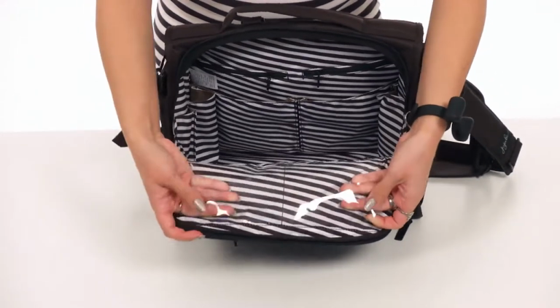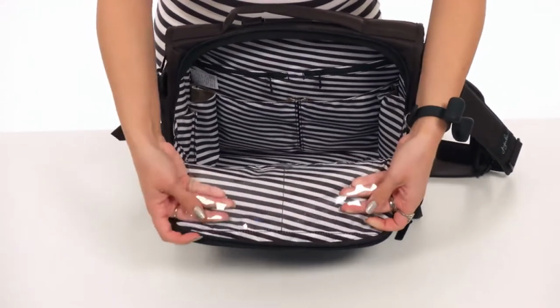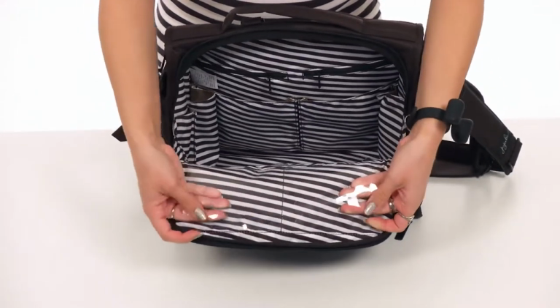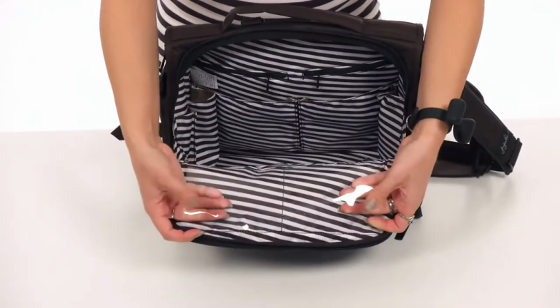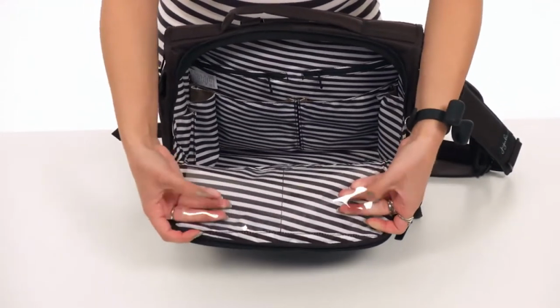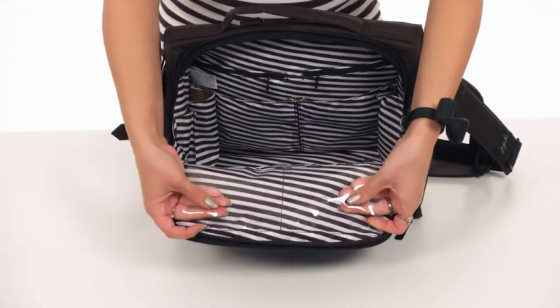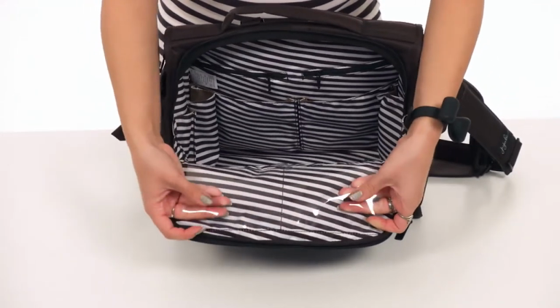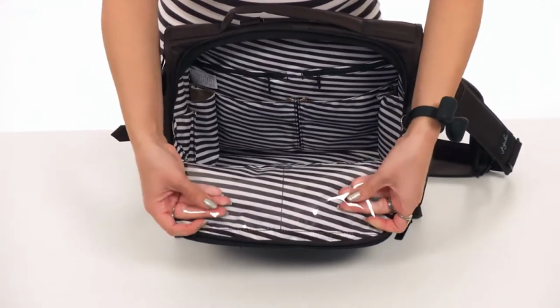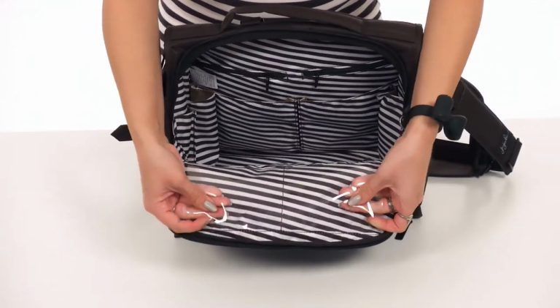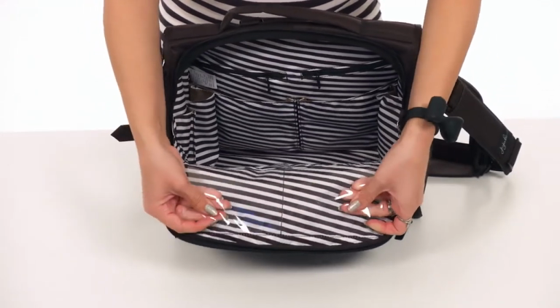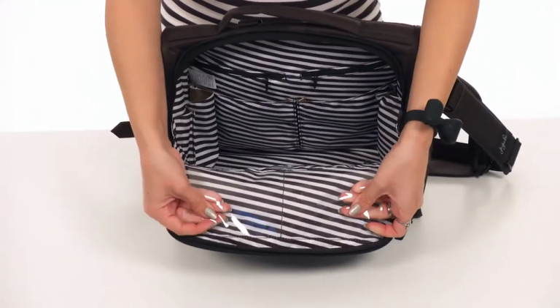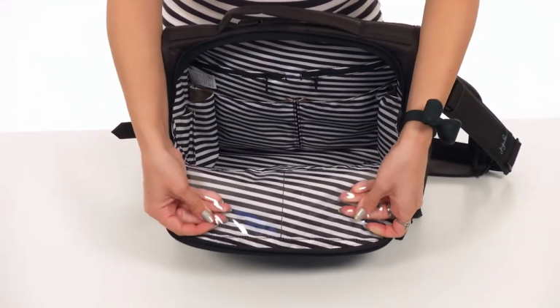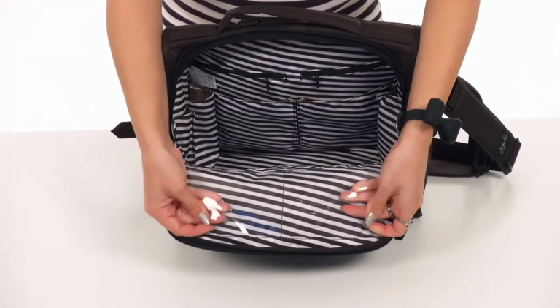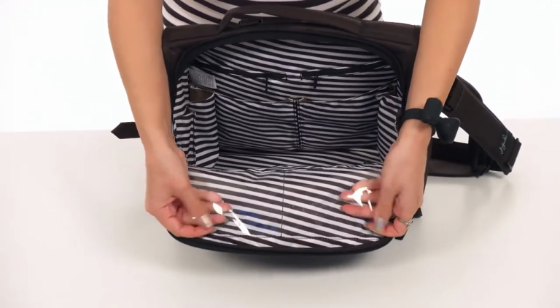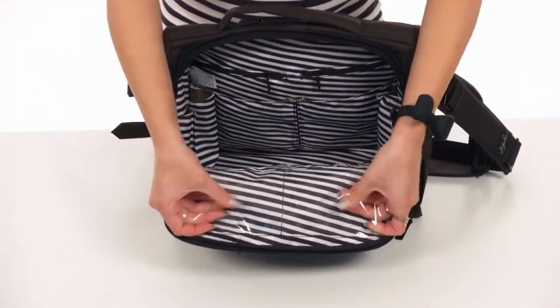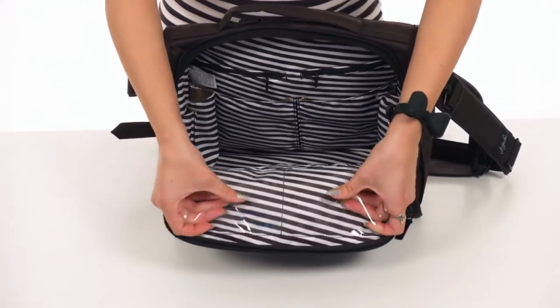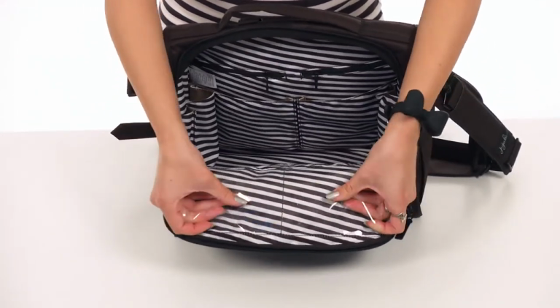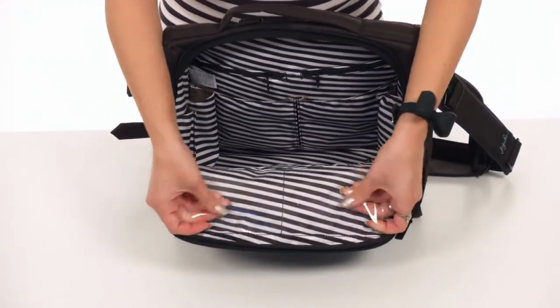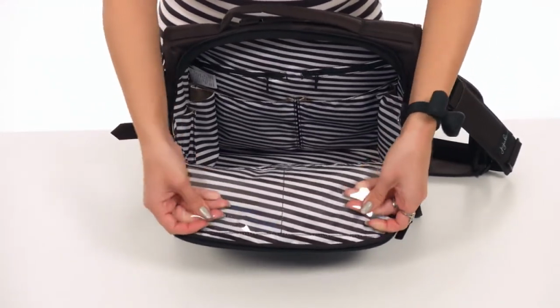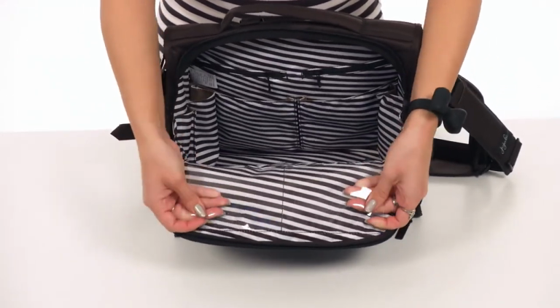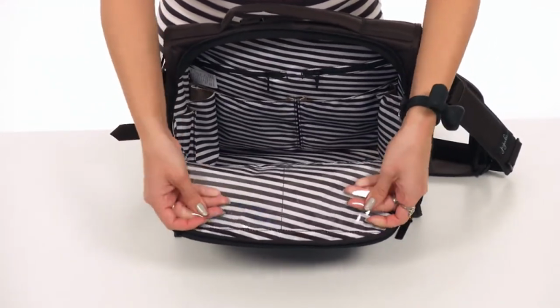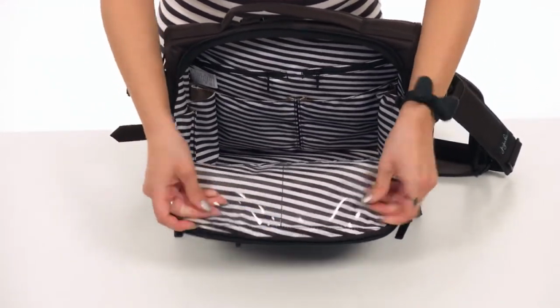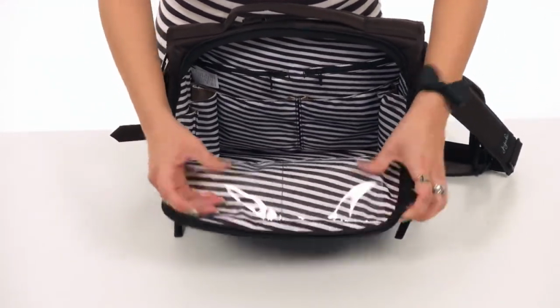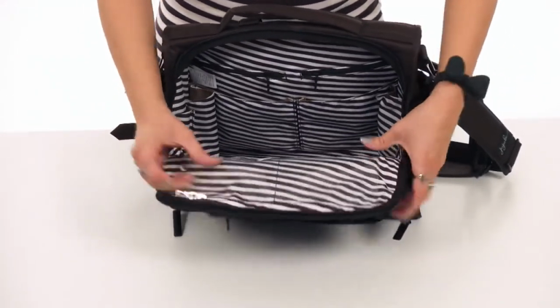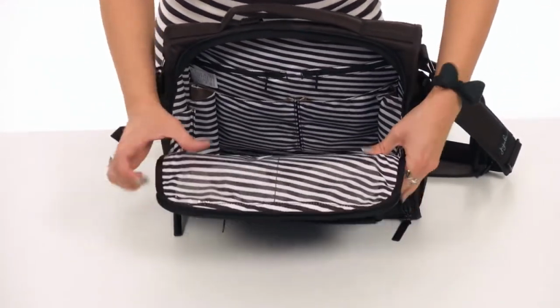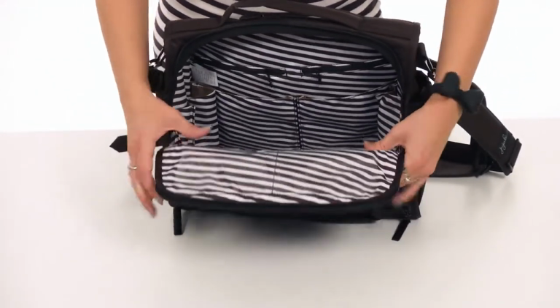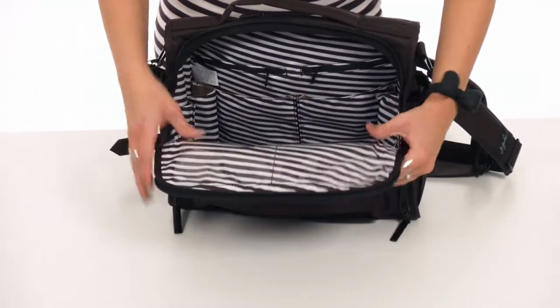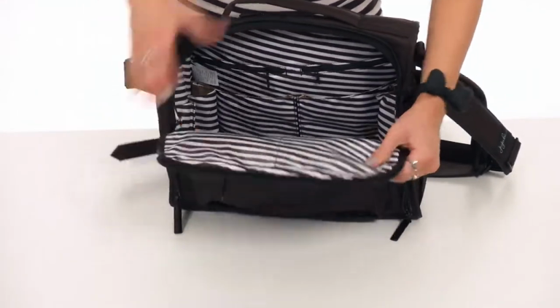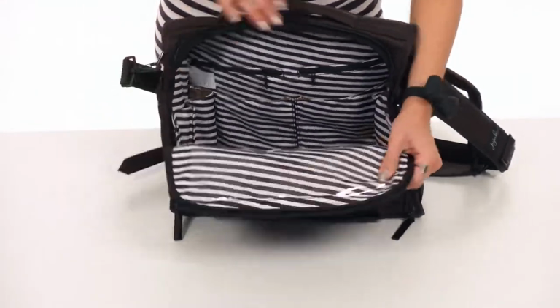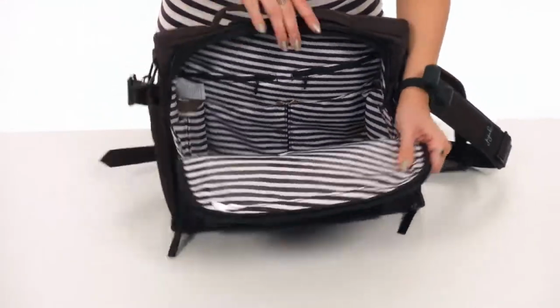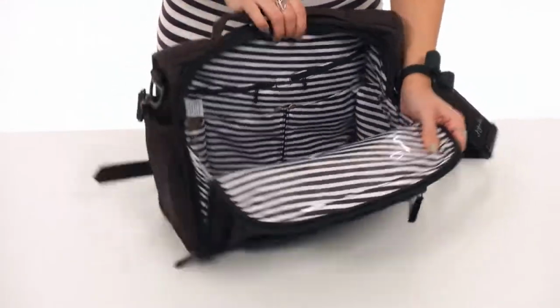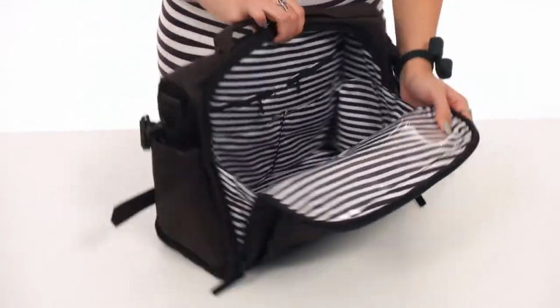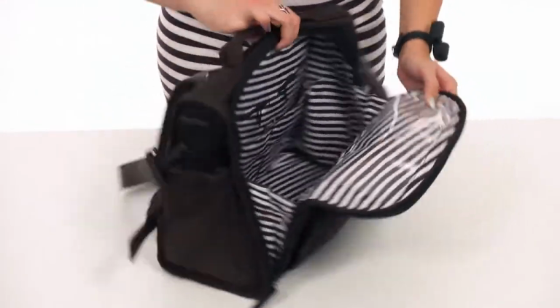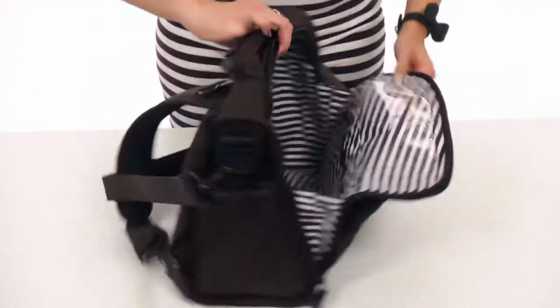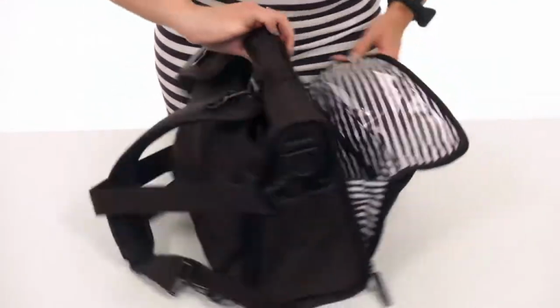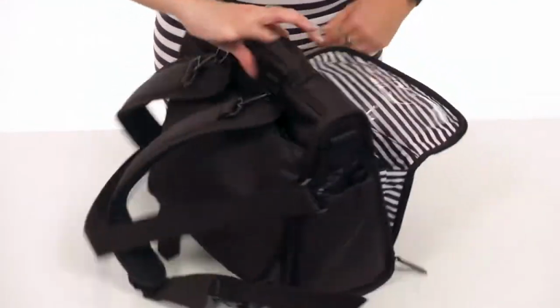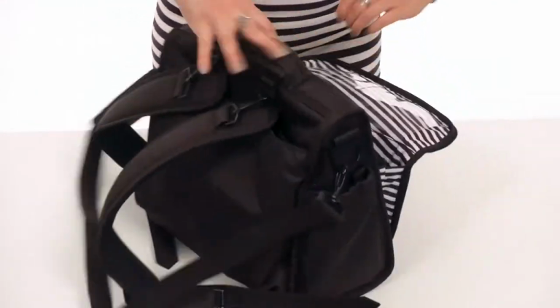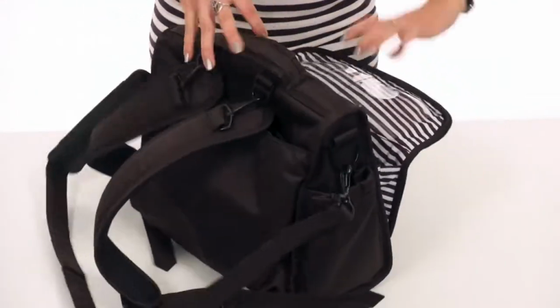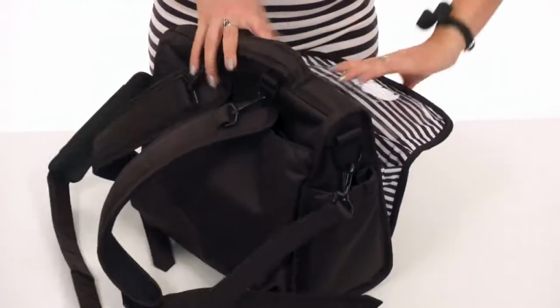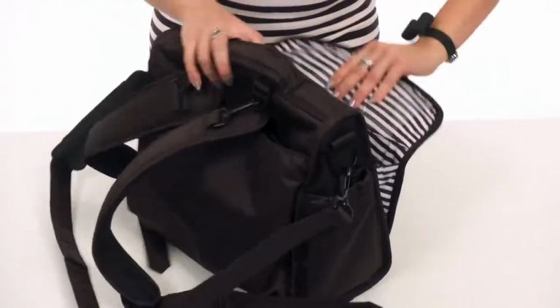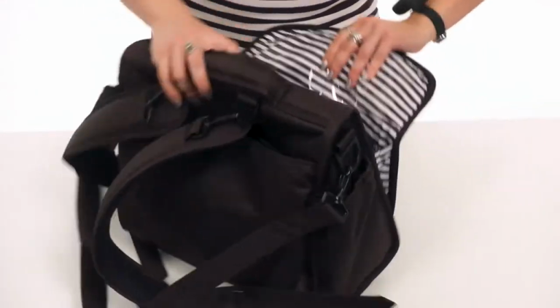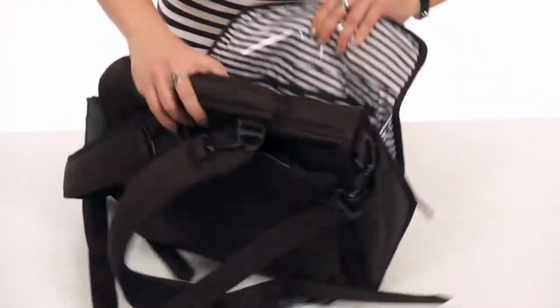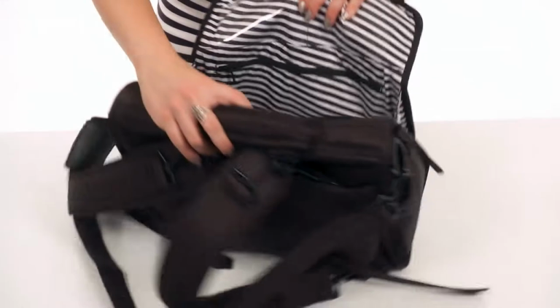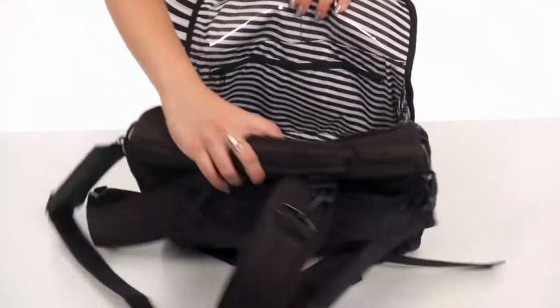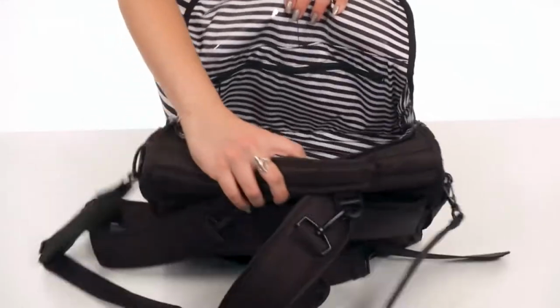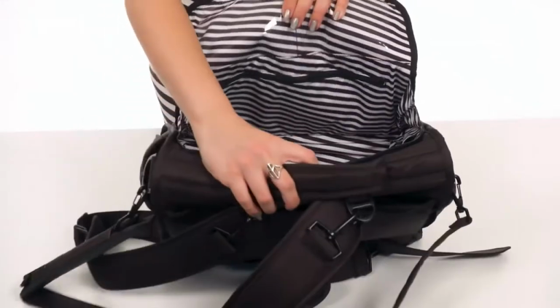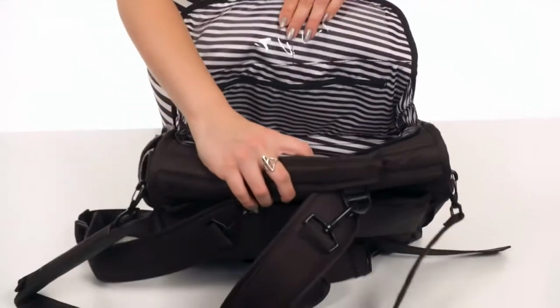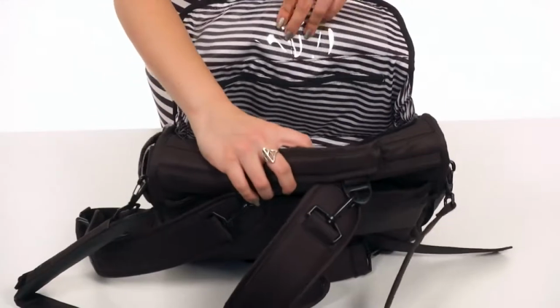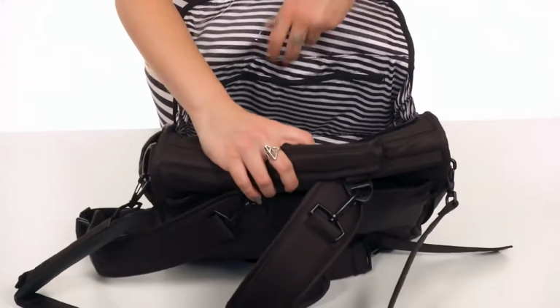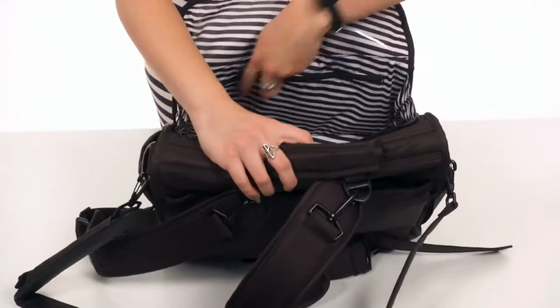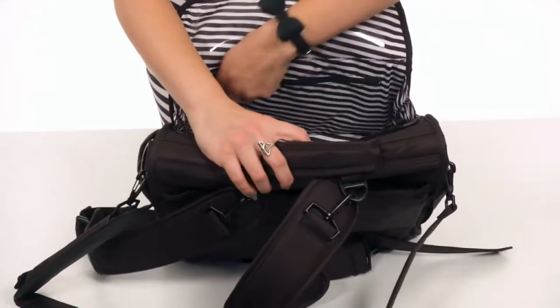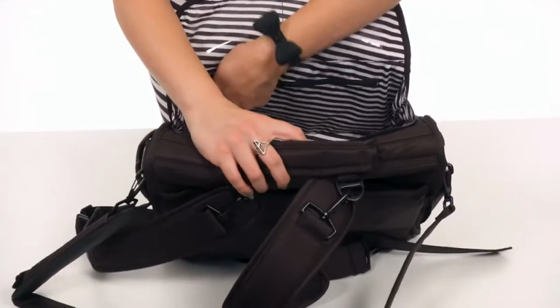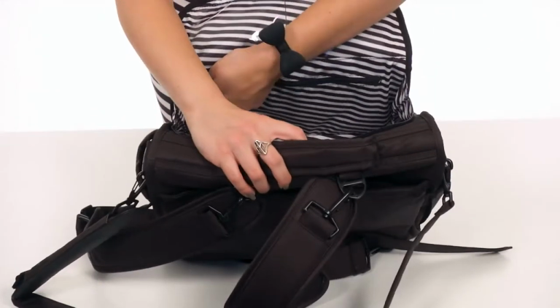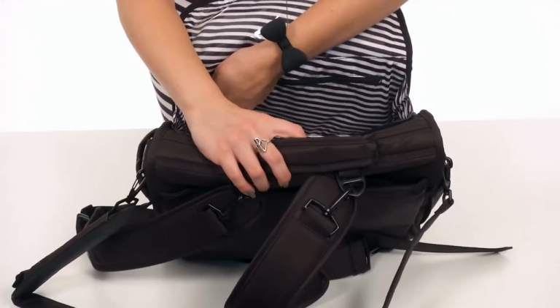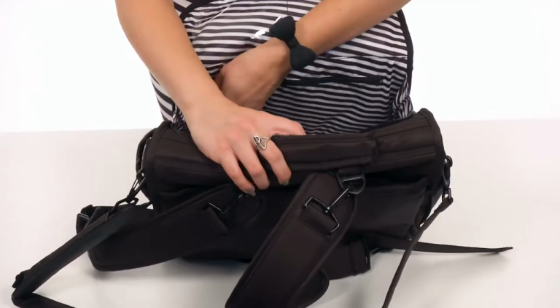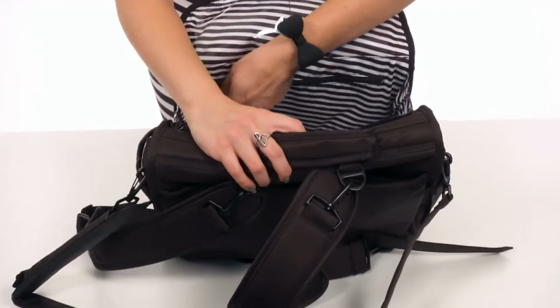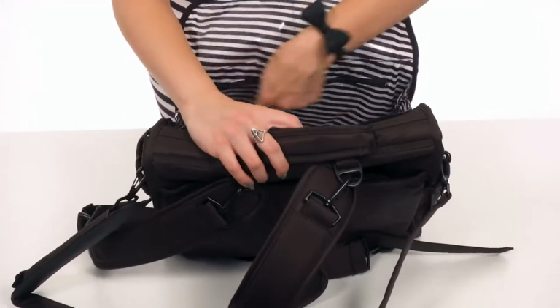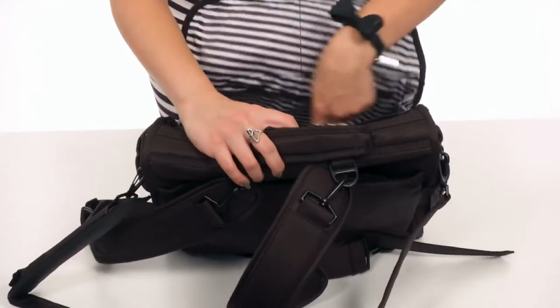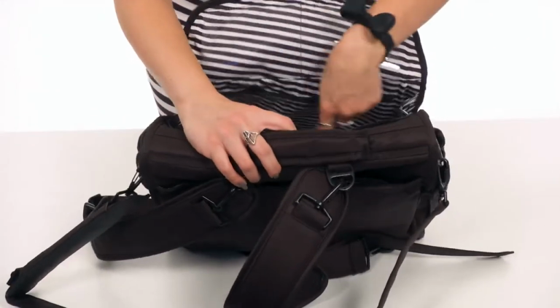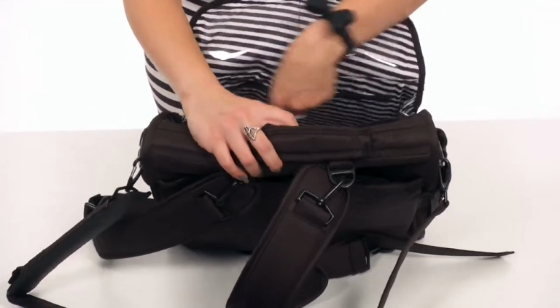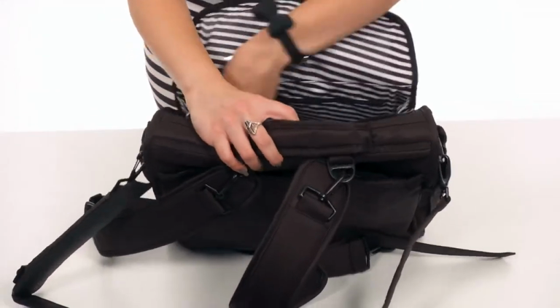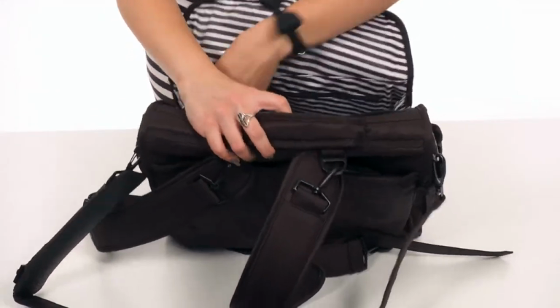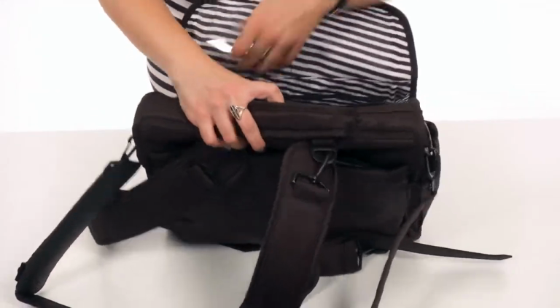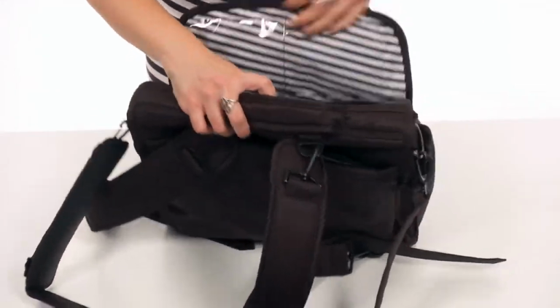The other side gives you a little picture window to show off photos to people, plus another zipper pocket just underneath that.